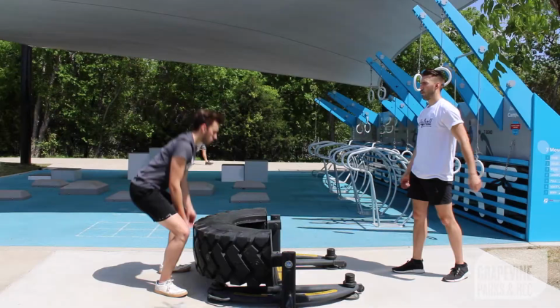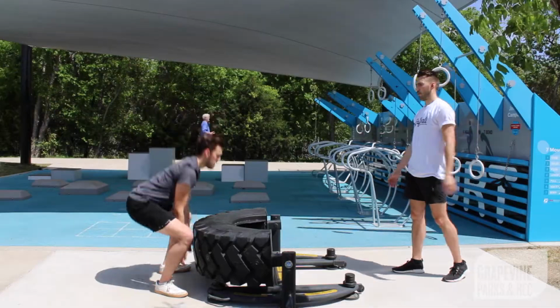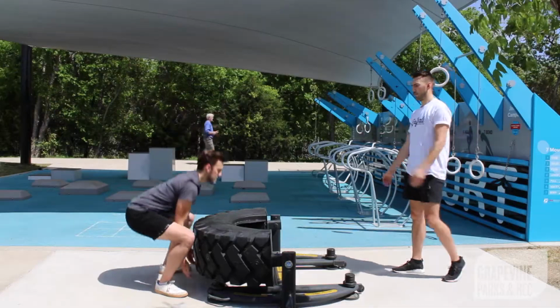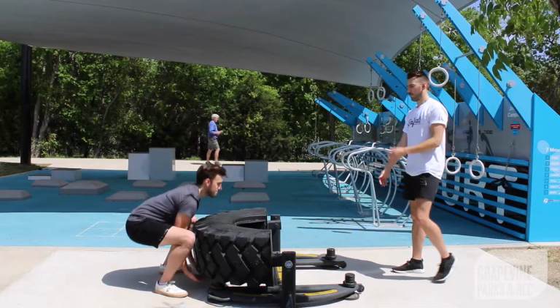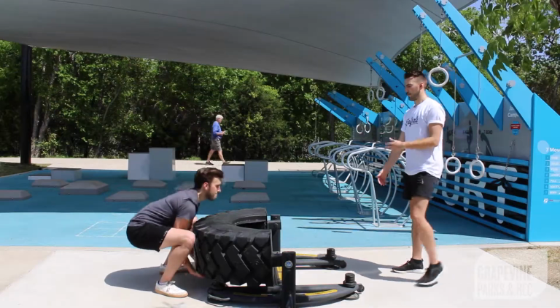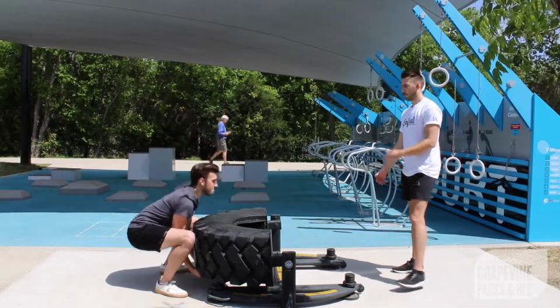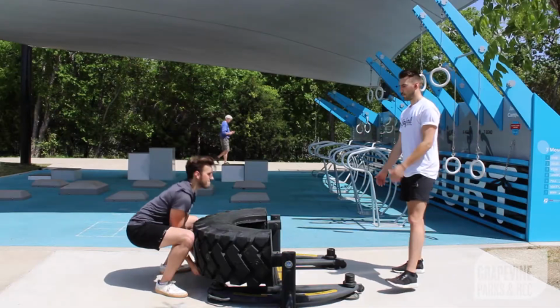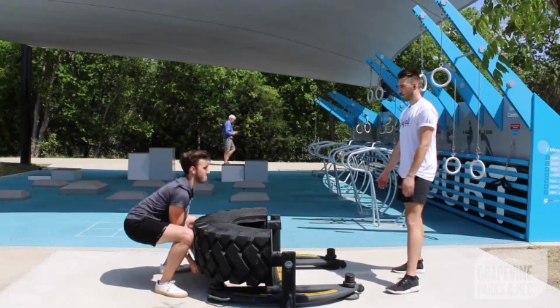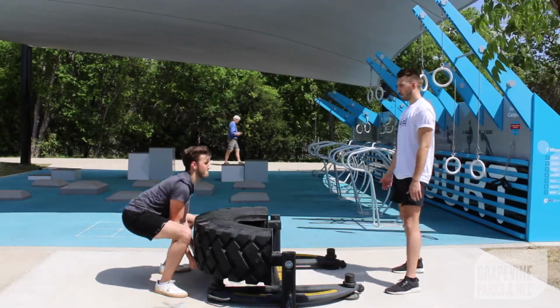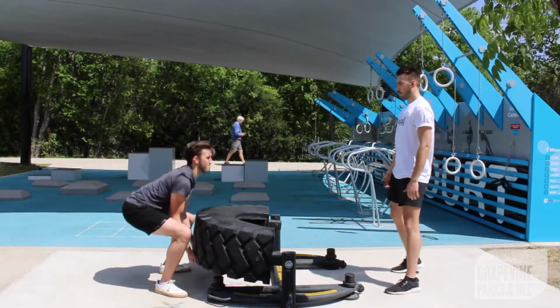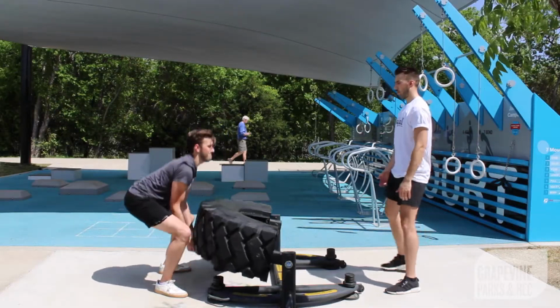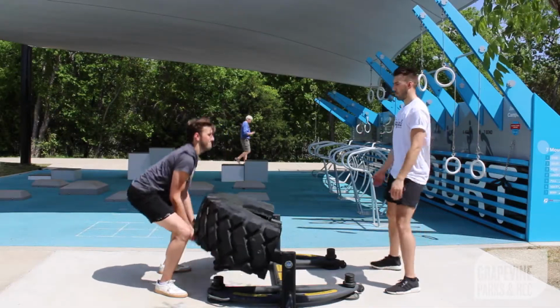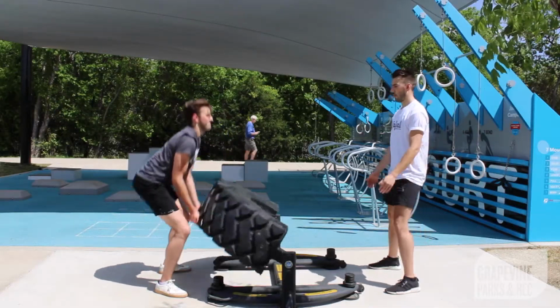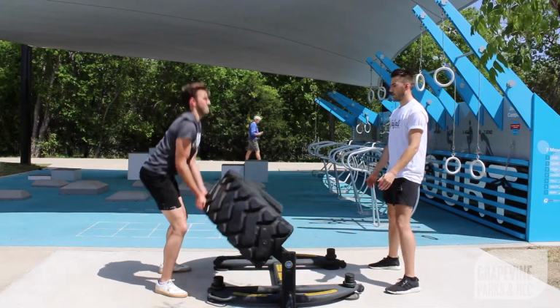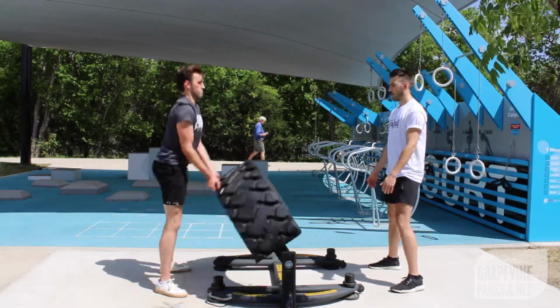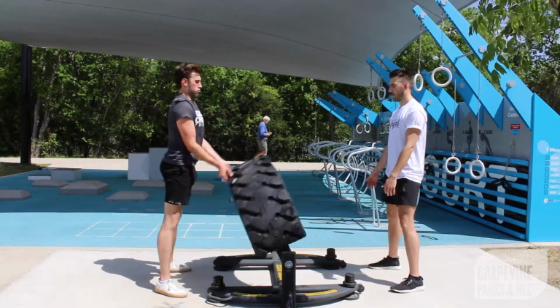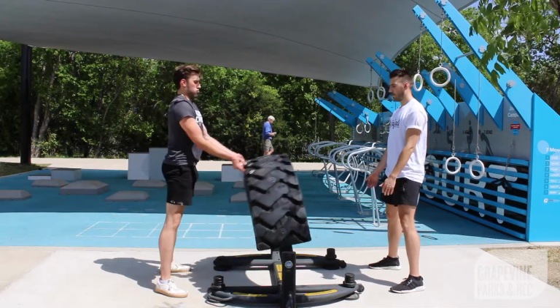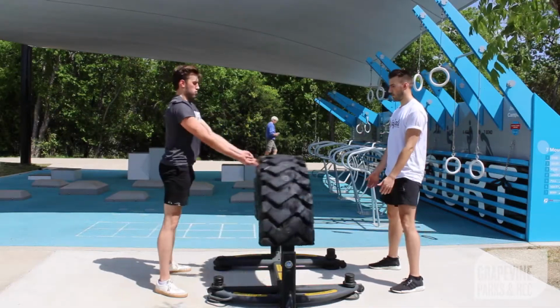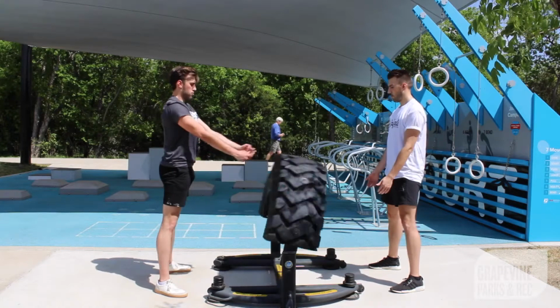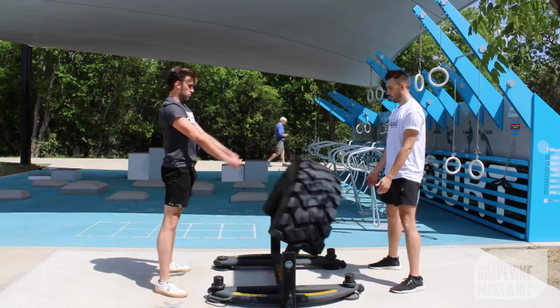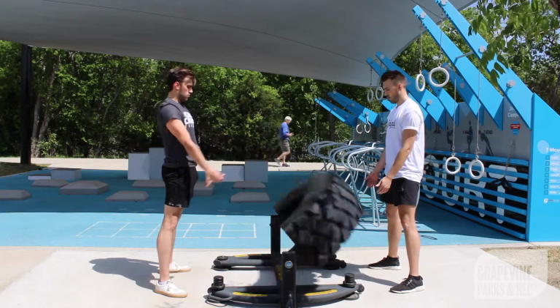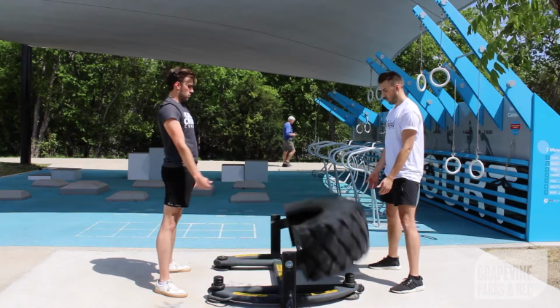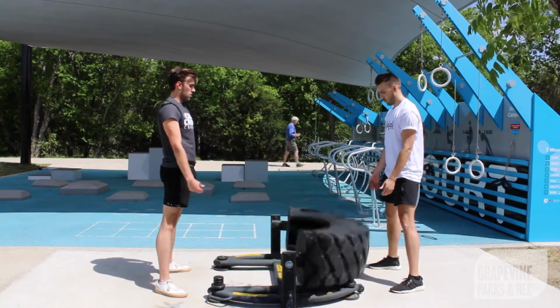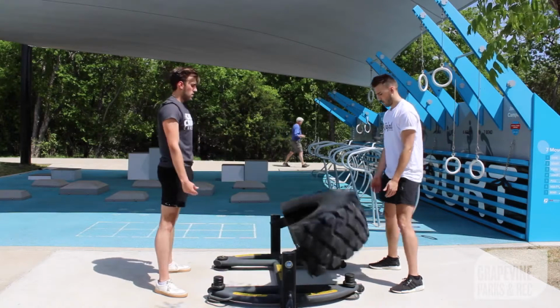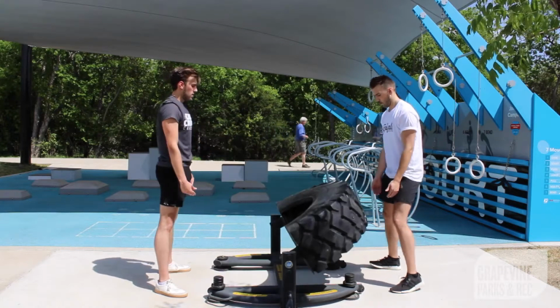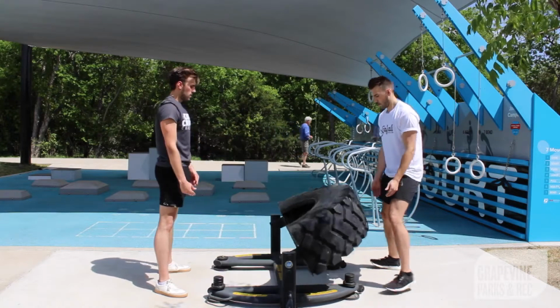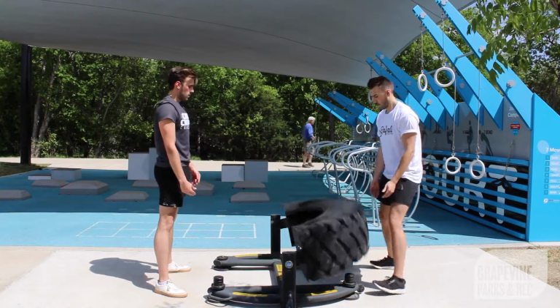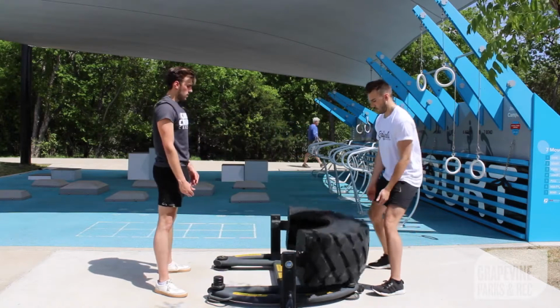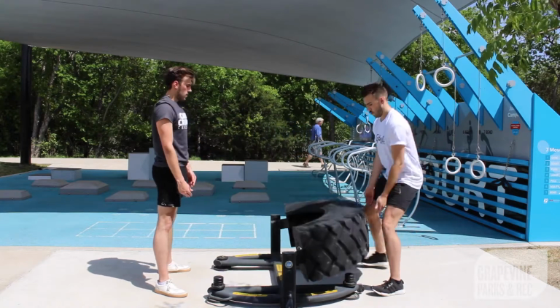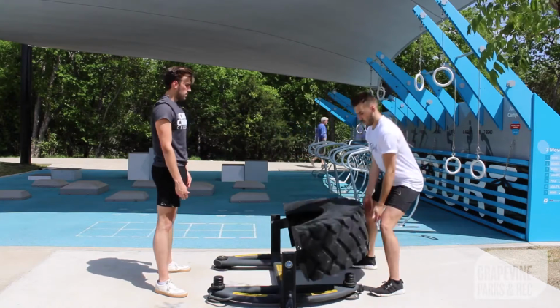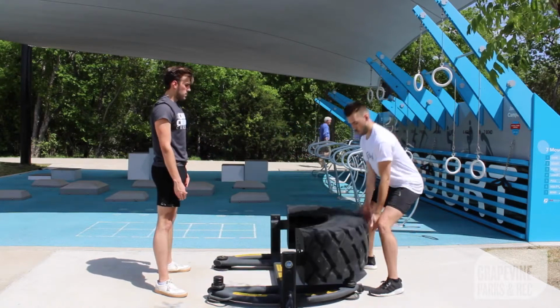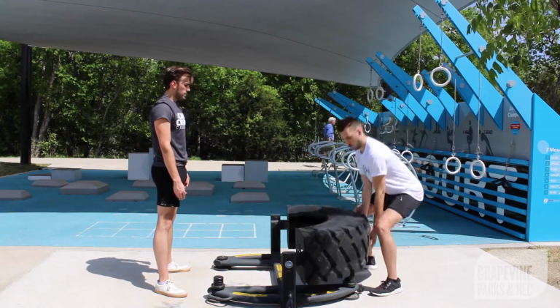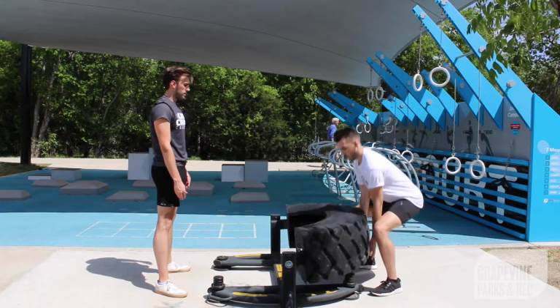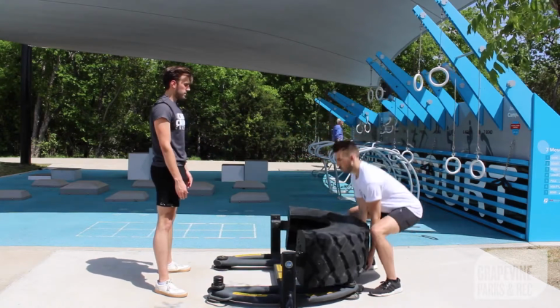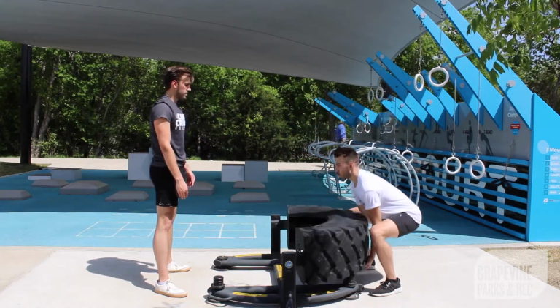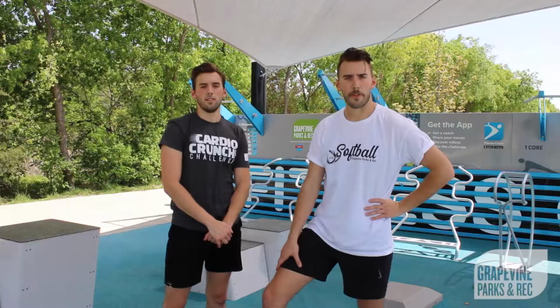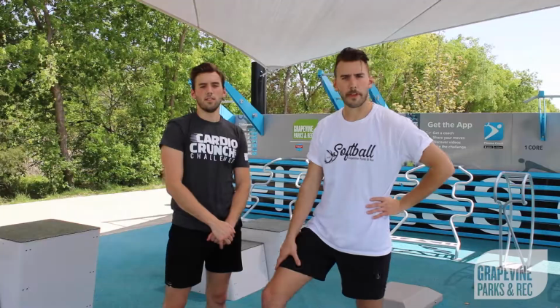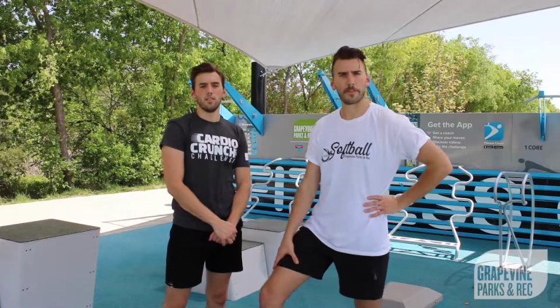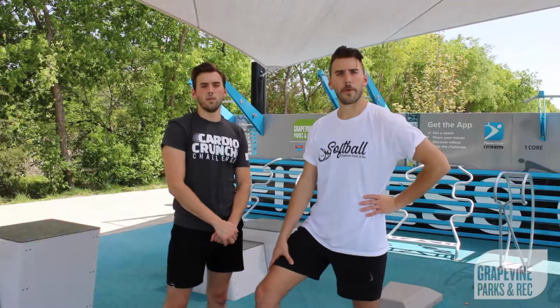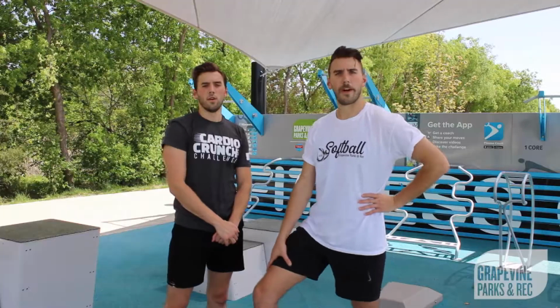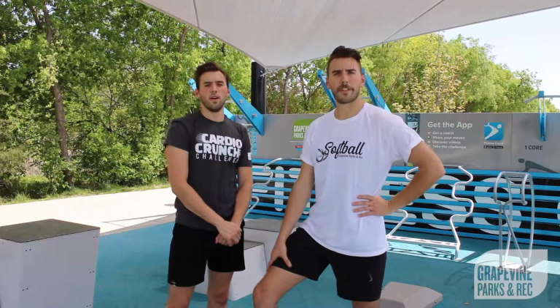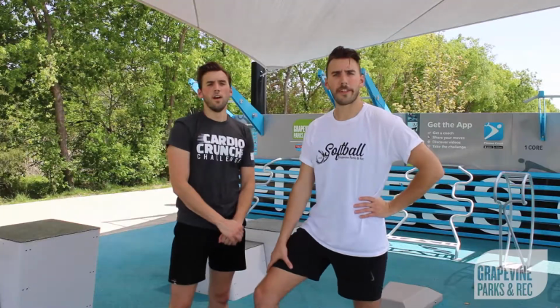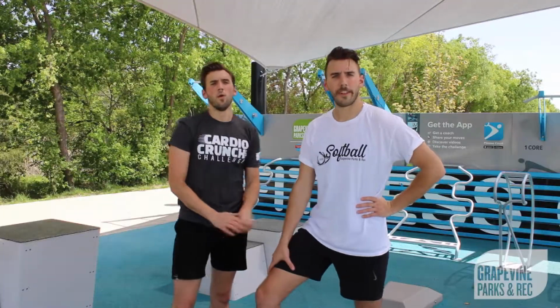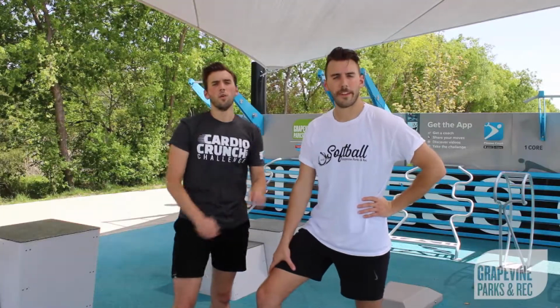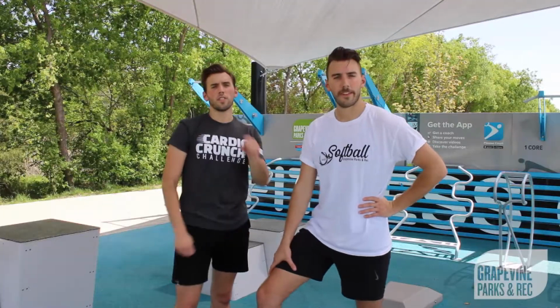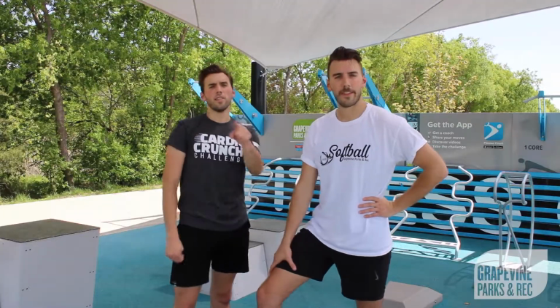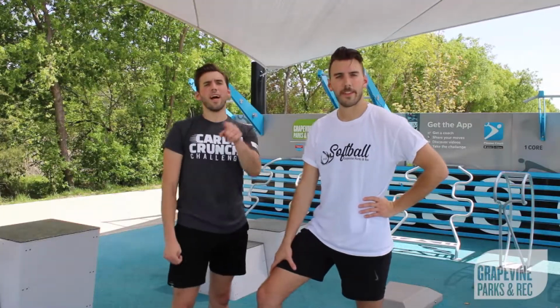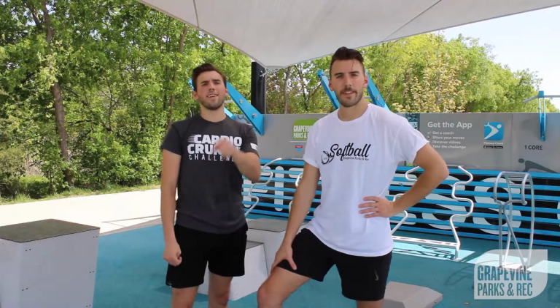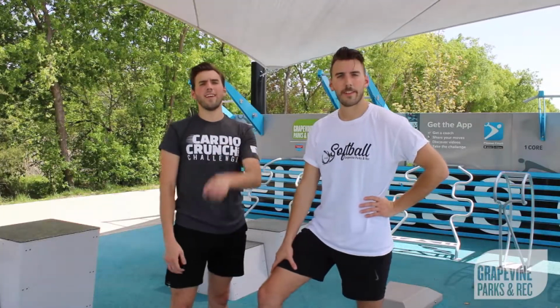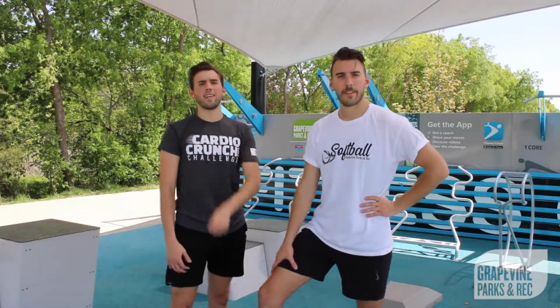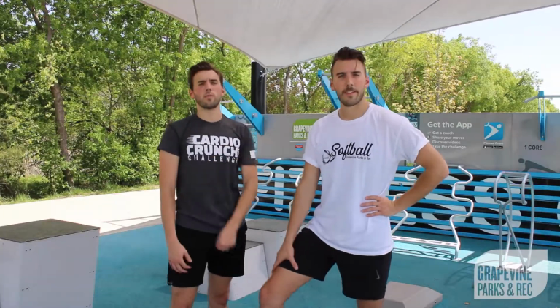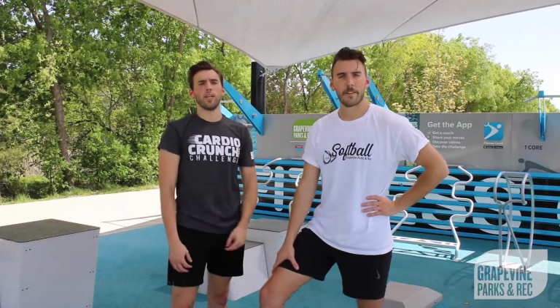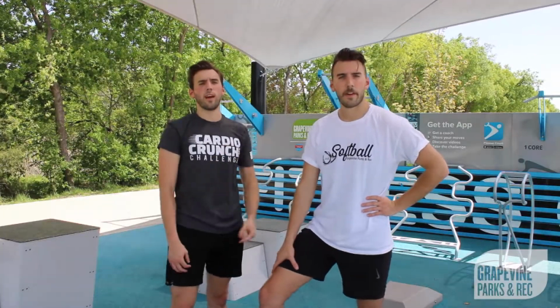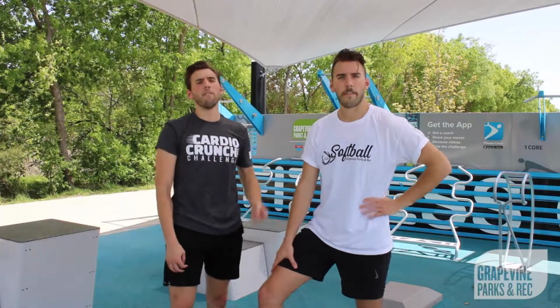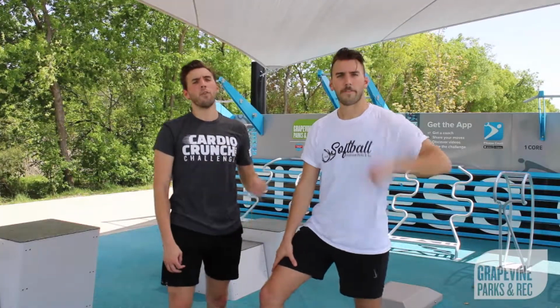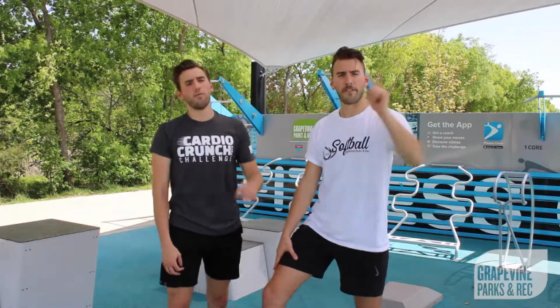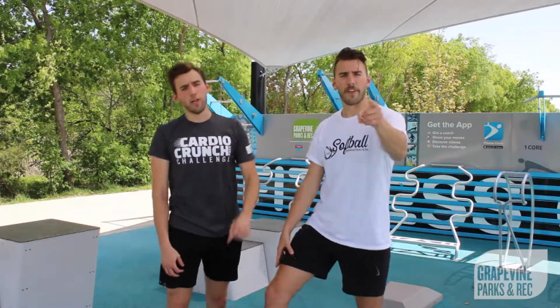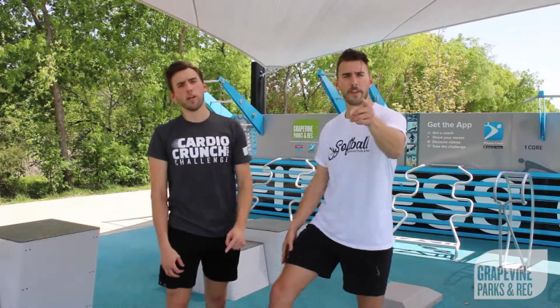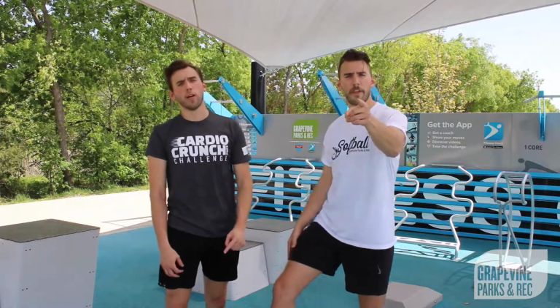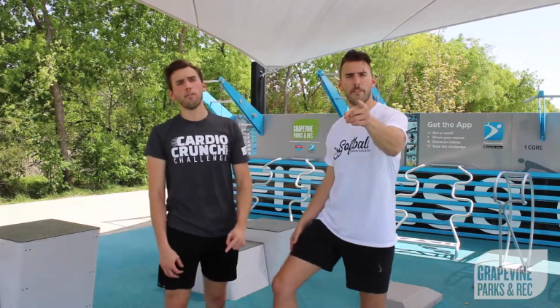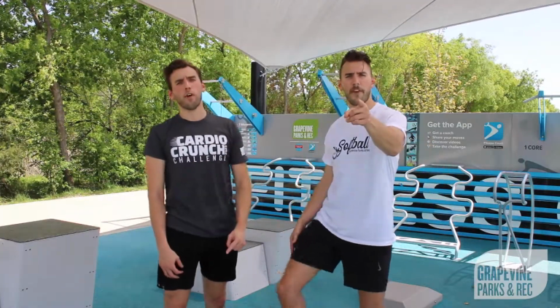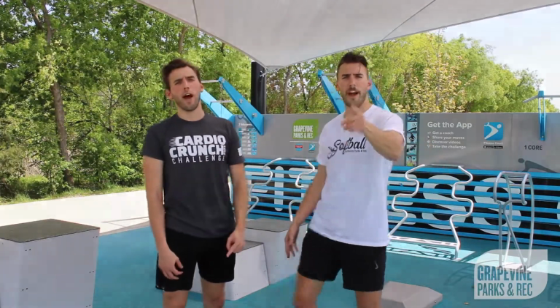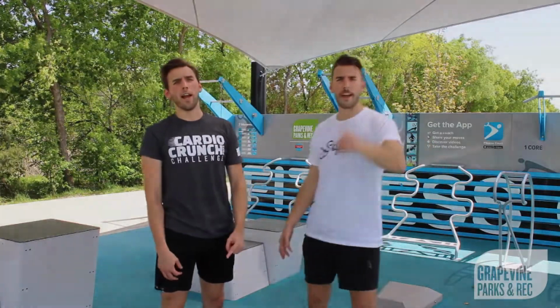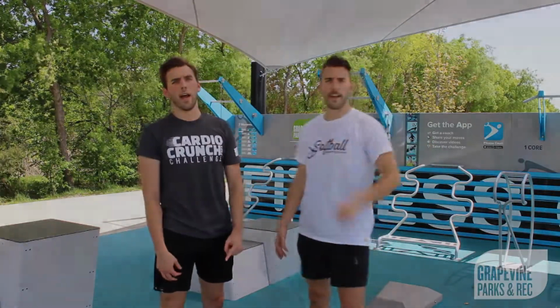Finish off your workout with one minute of tire flips to exhaust your muscles. Thanks for watching — we'll see you guys next week for Feel Good Friday.